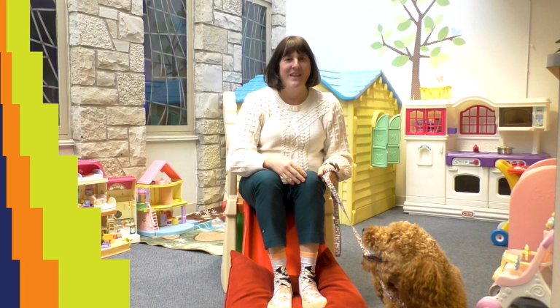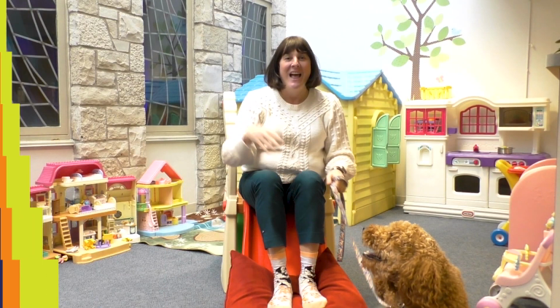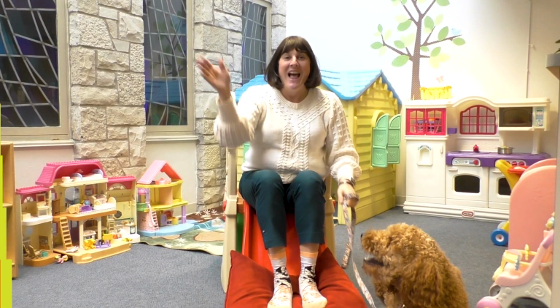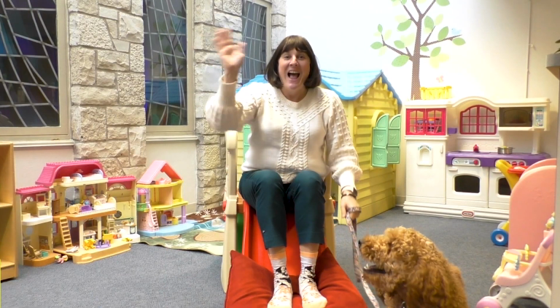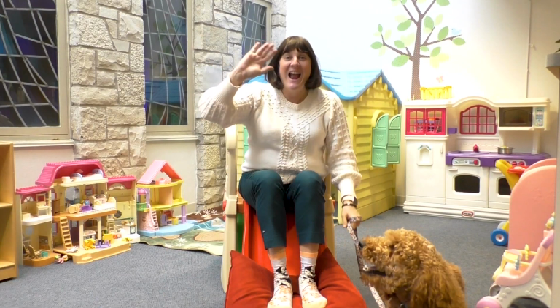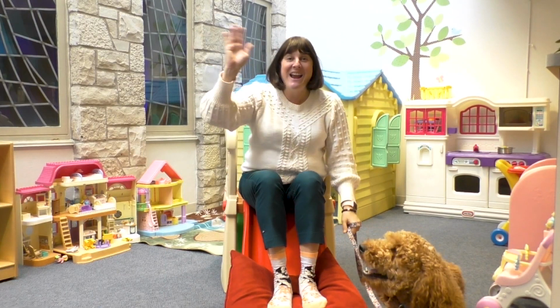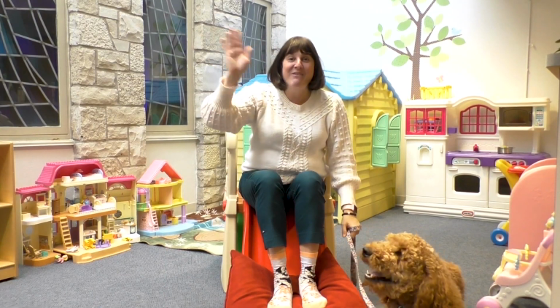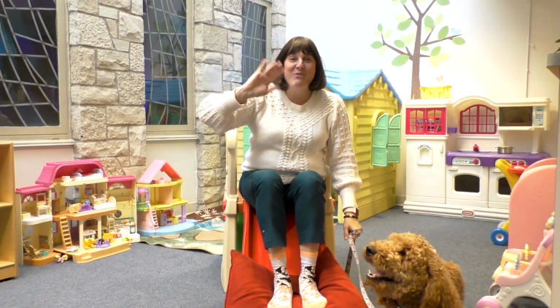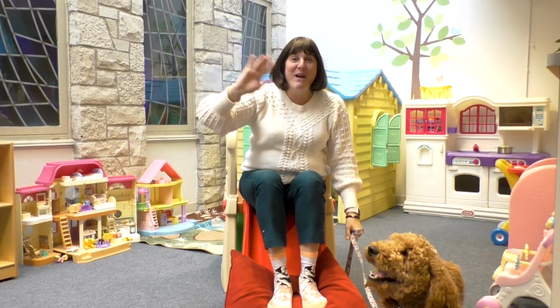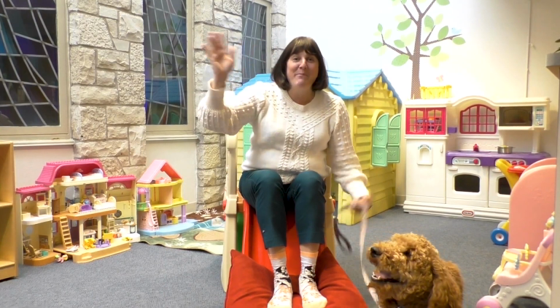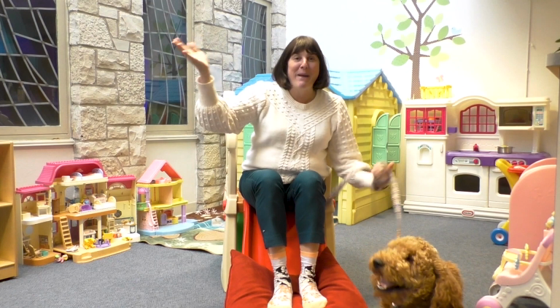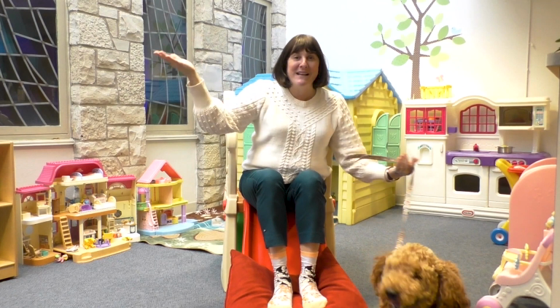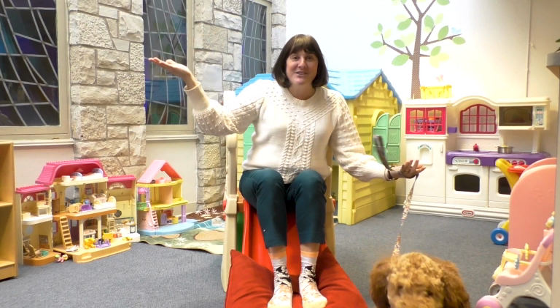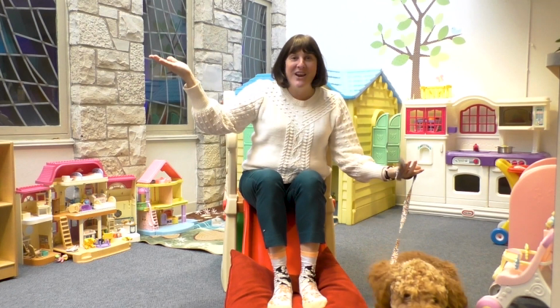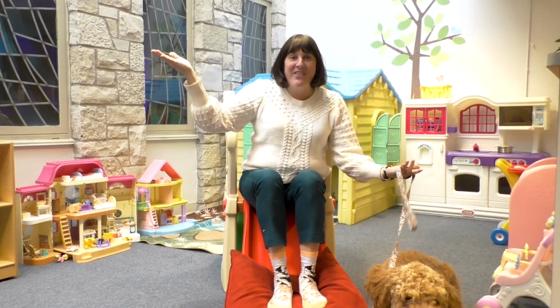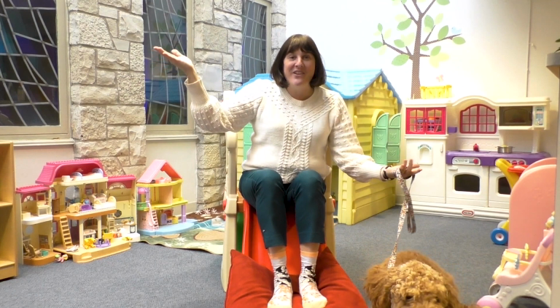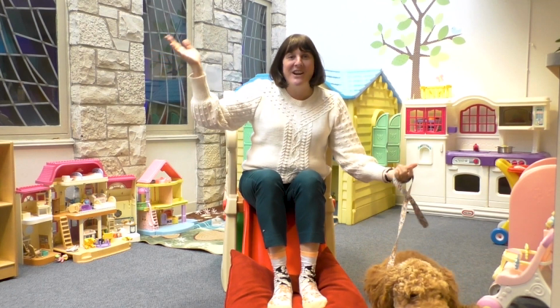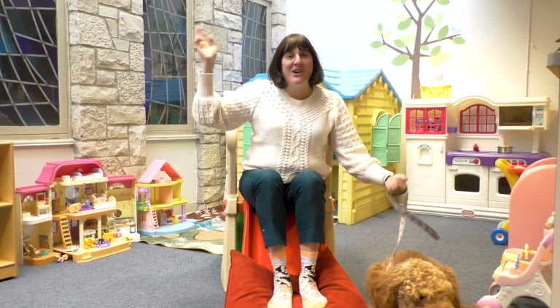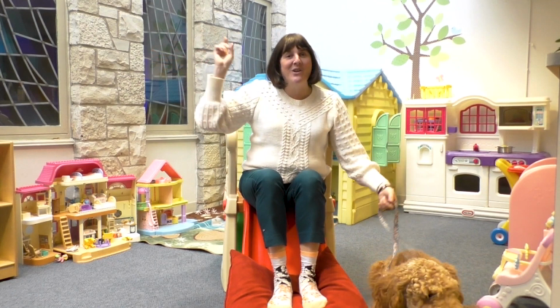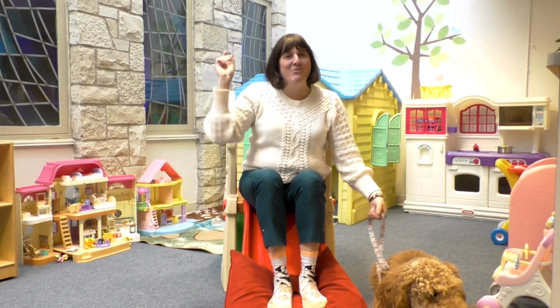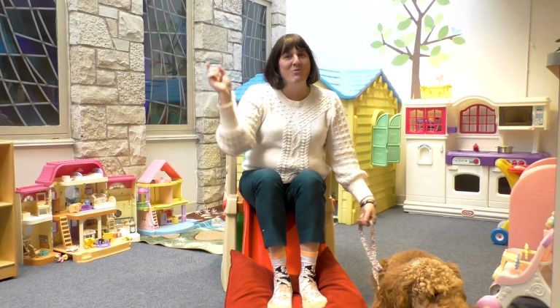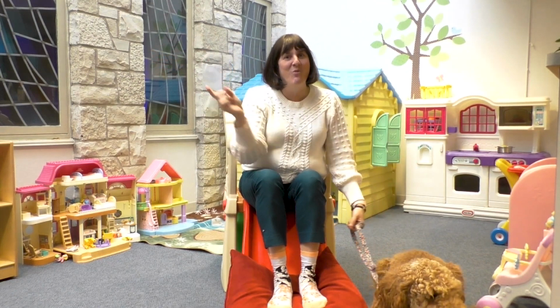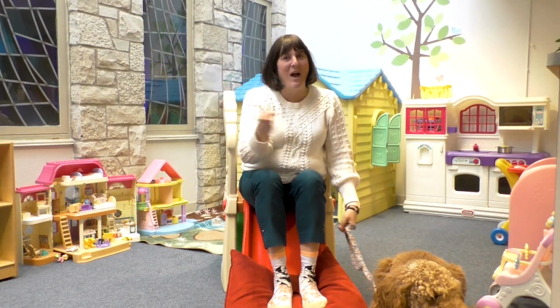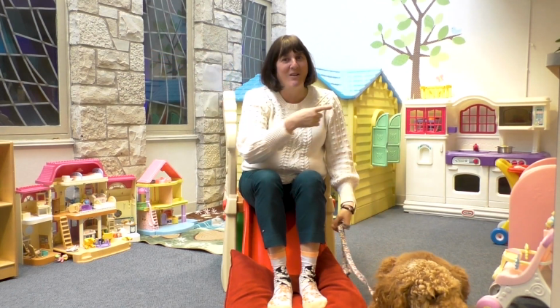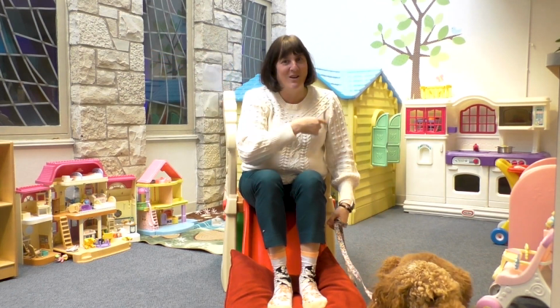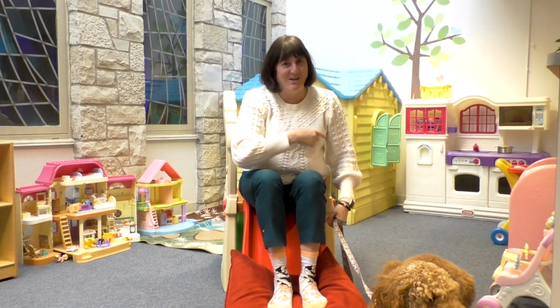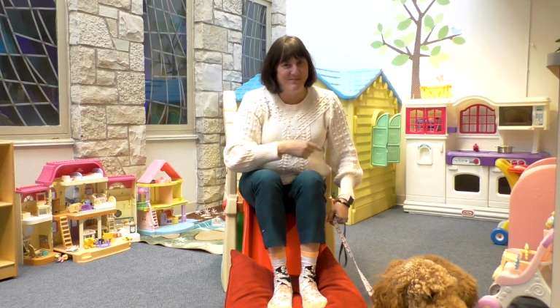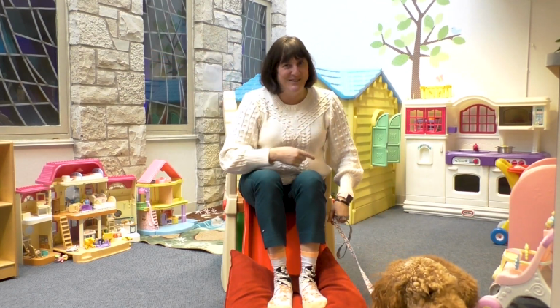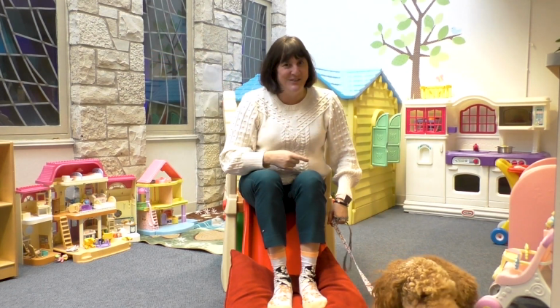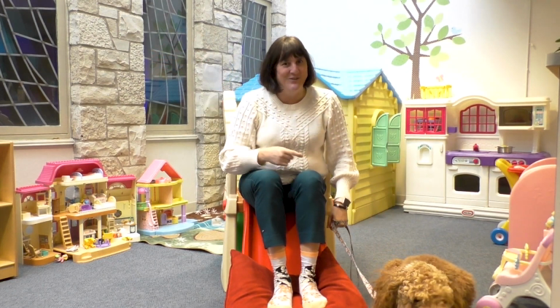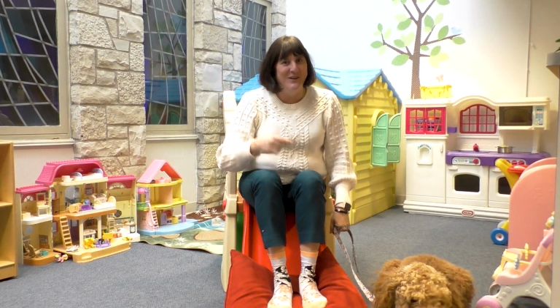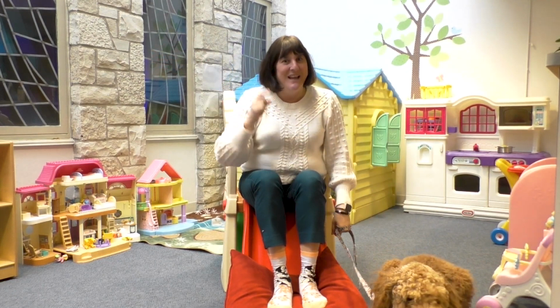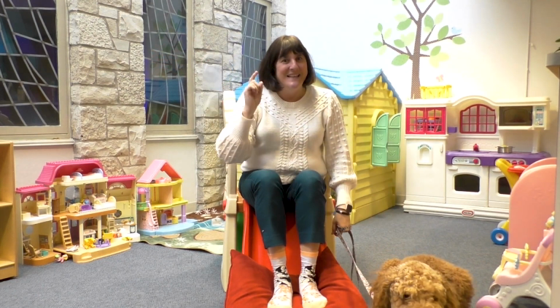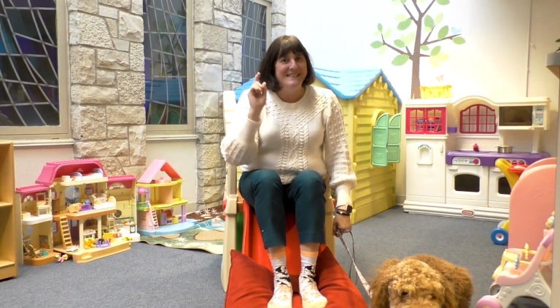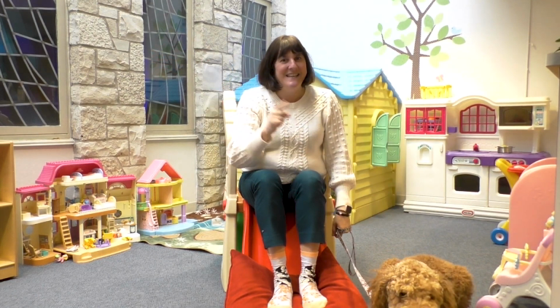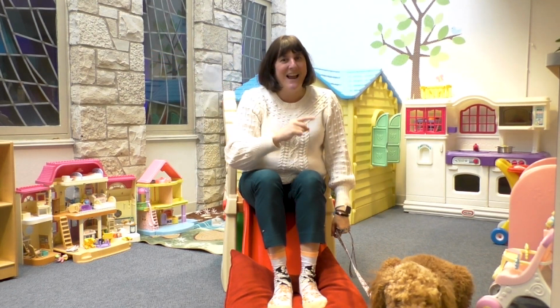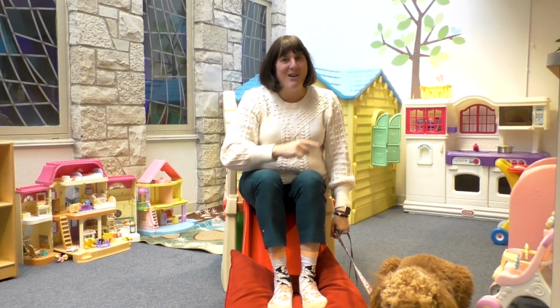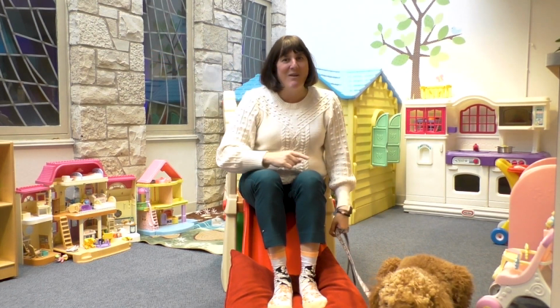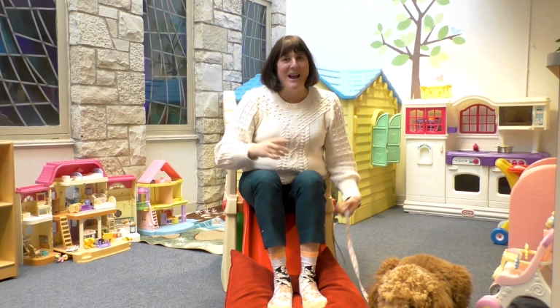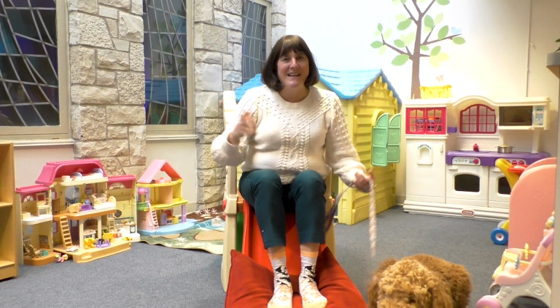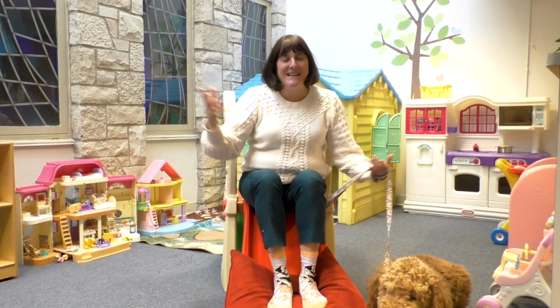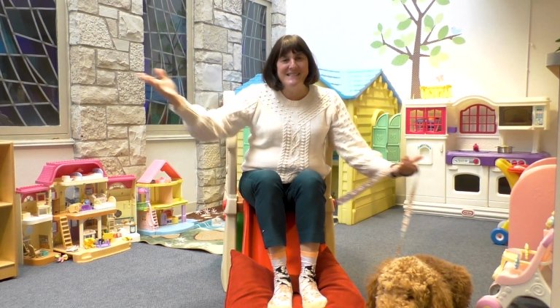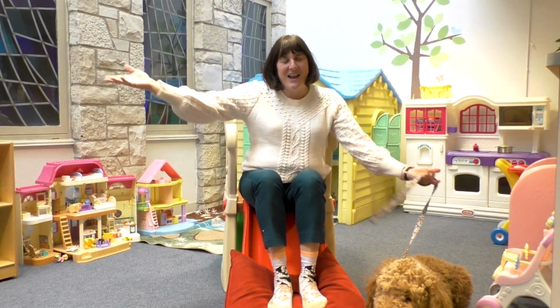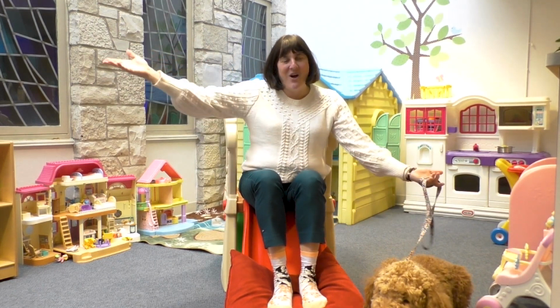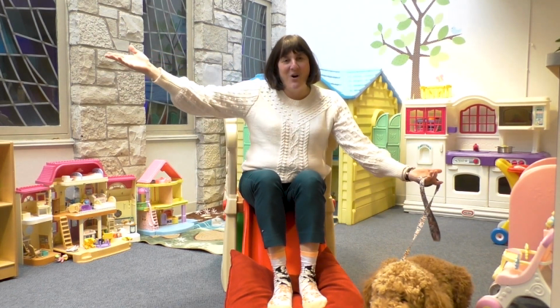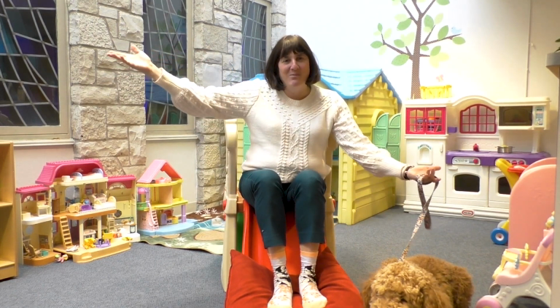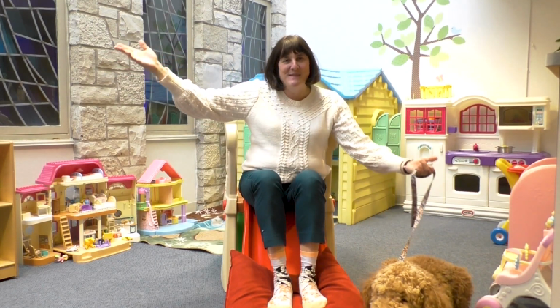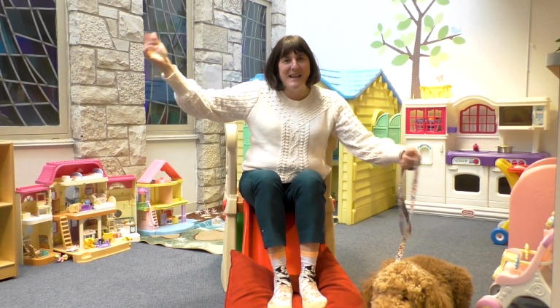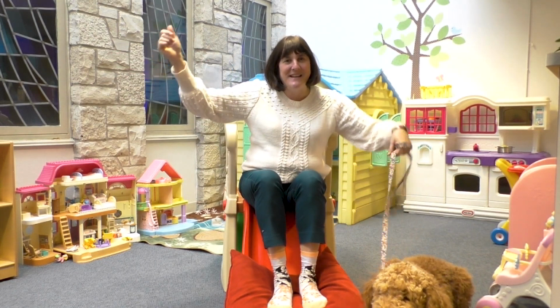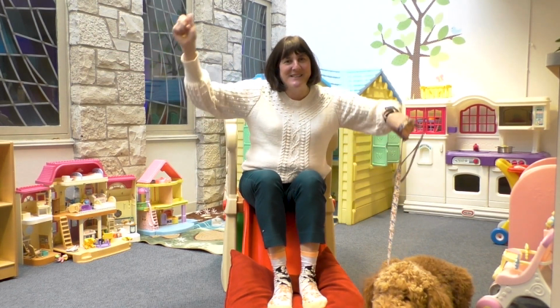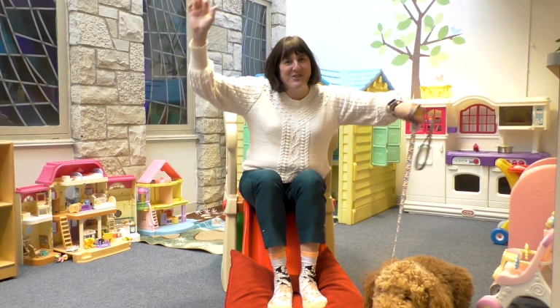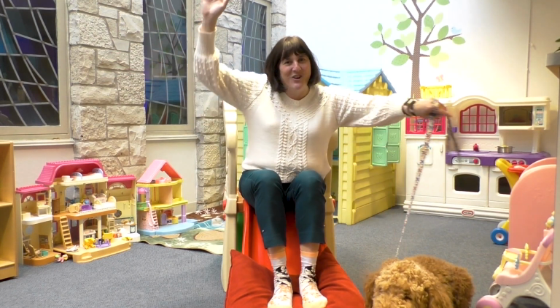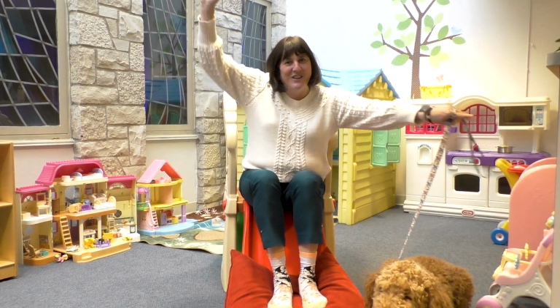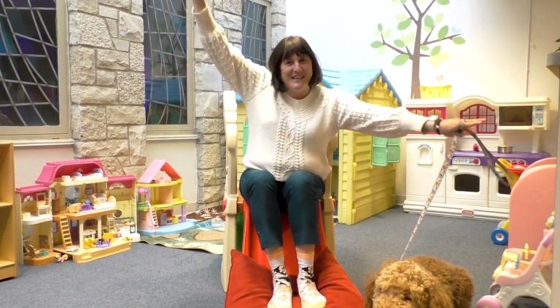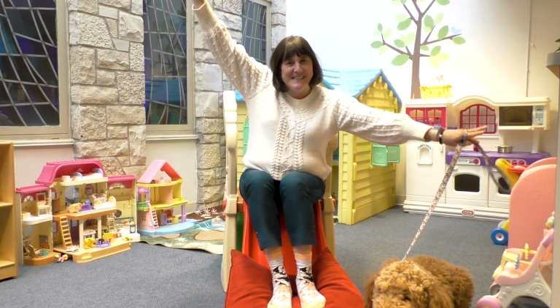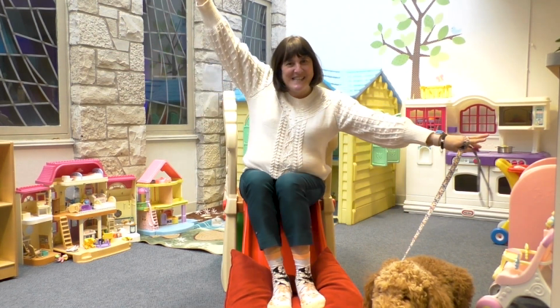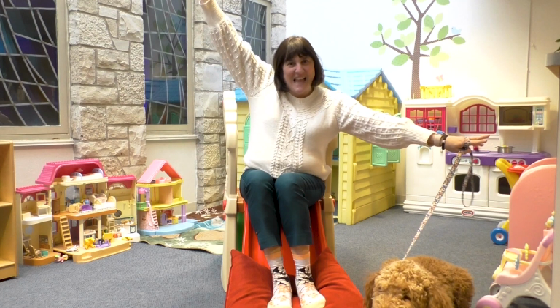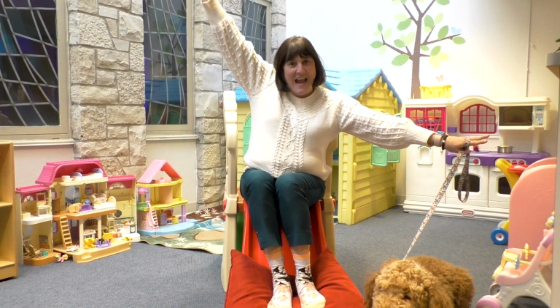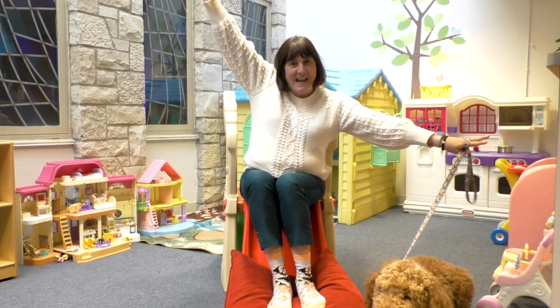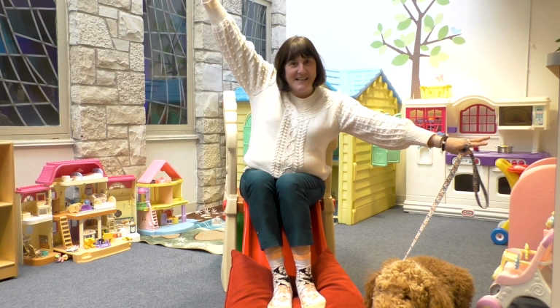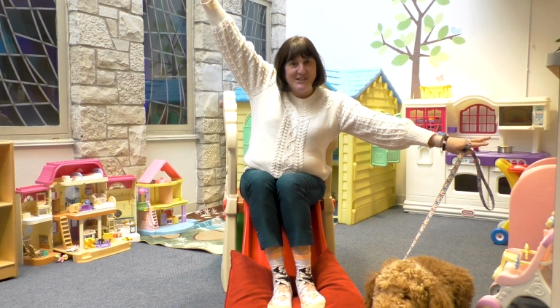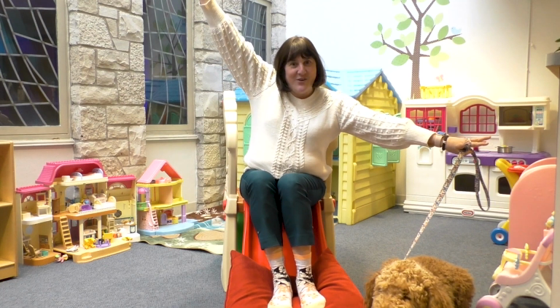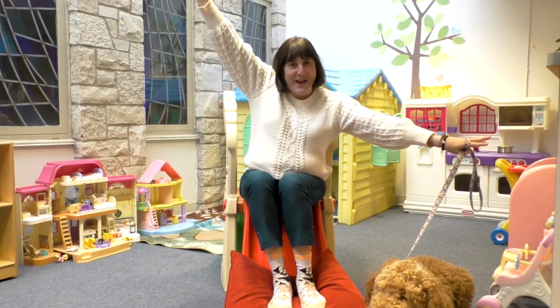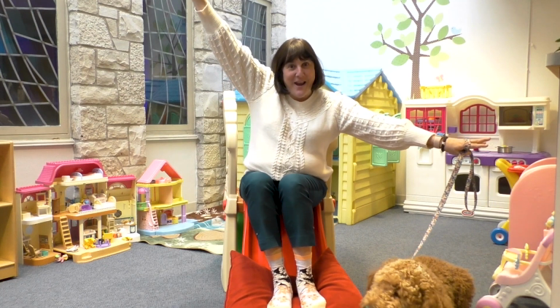Hi everyone, Pastor Heather here, and welcome to DIY Kids at Home Sunday School. Let's slide into it!